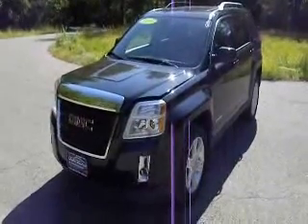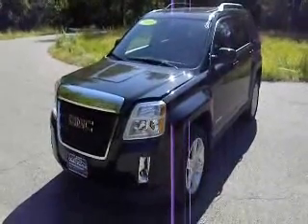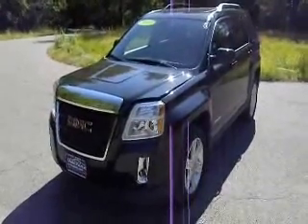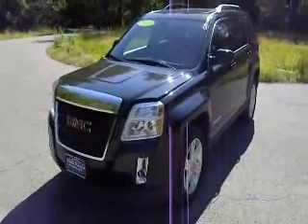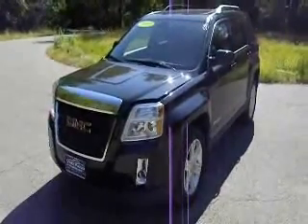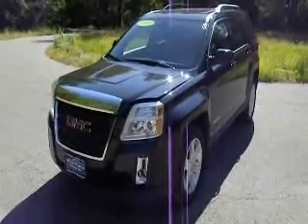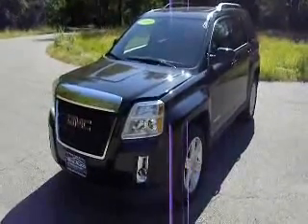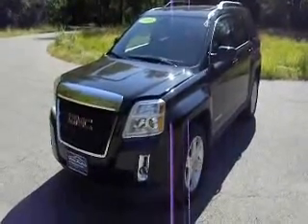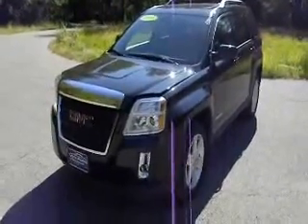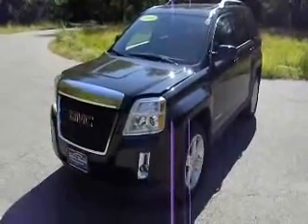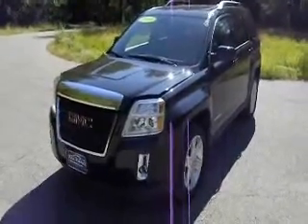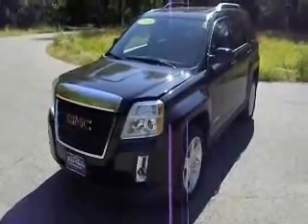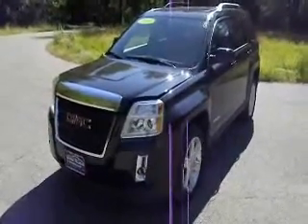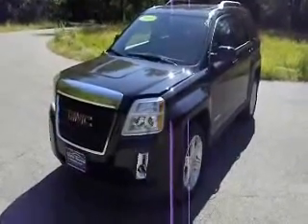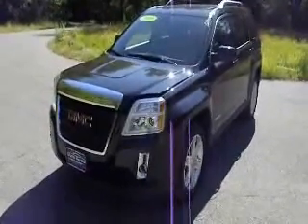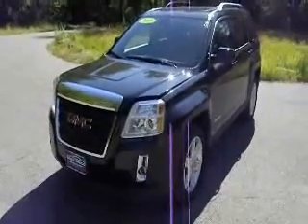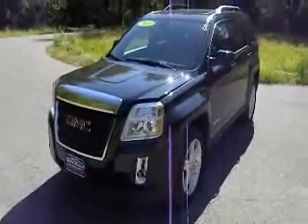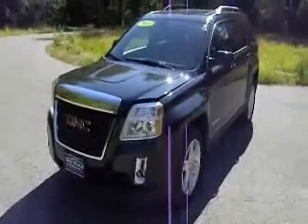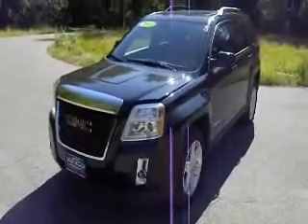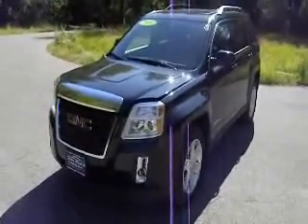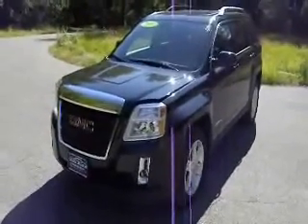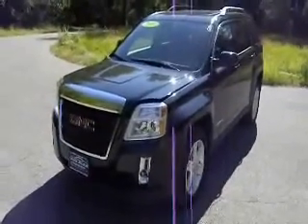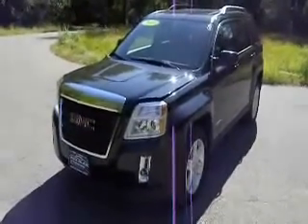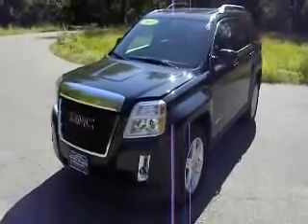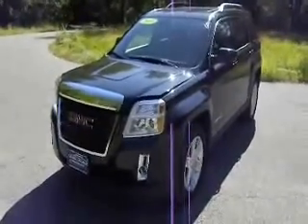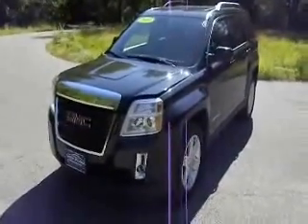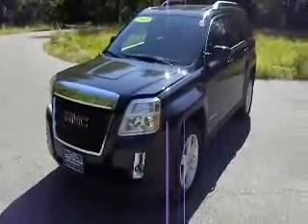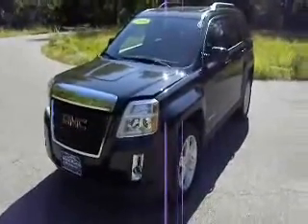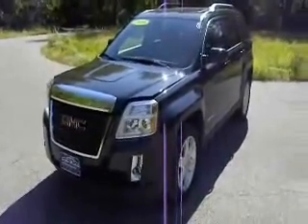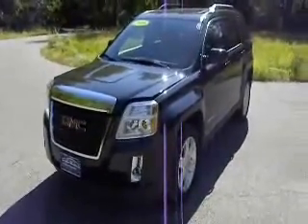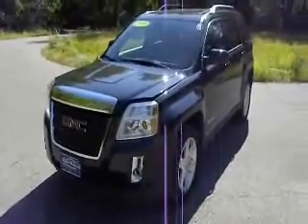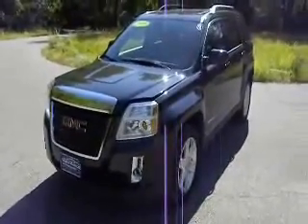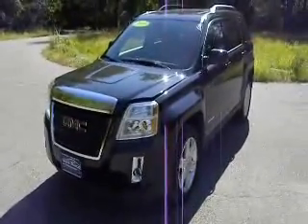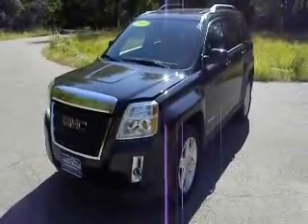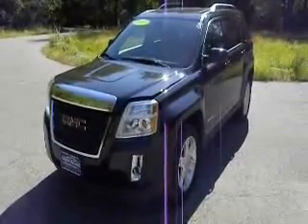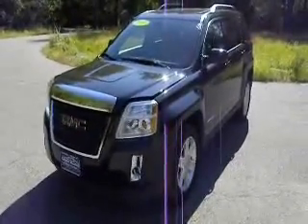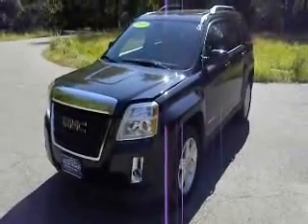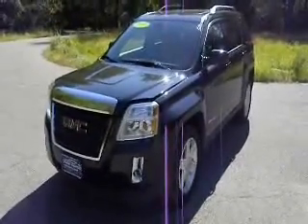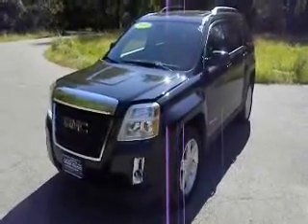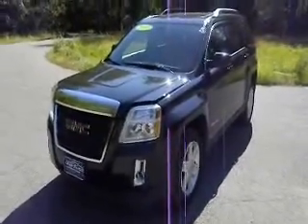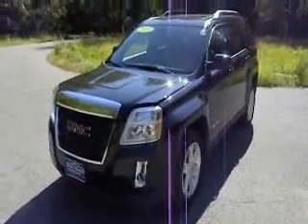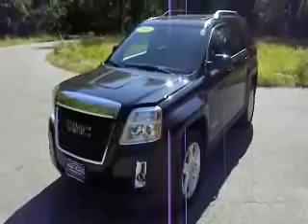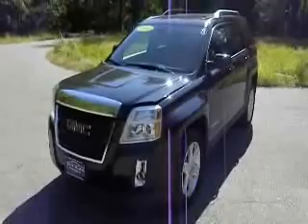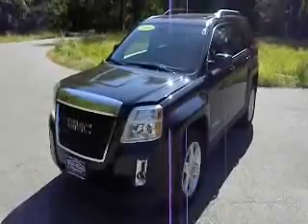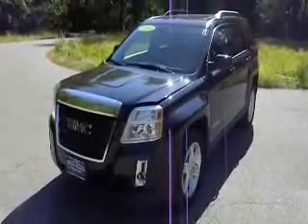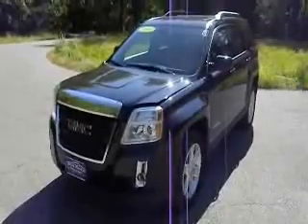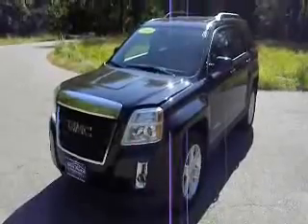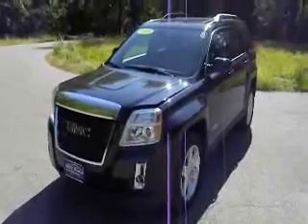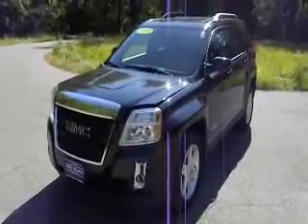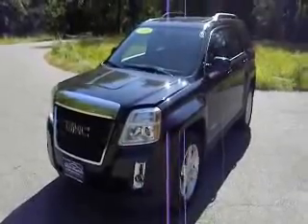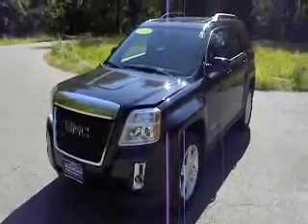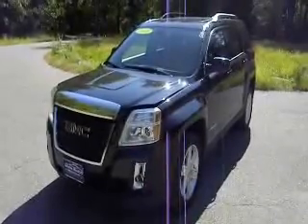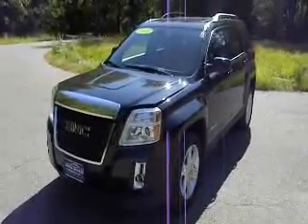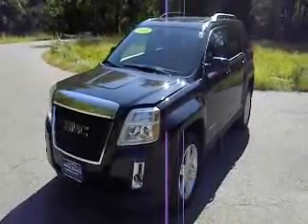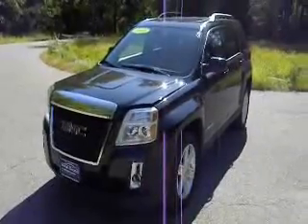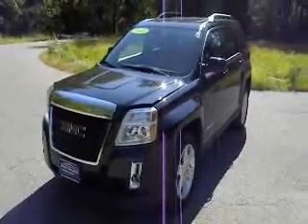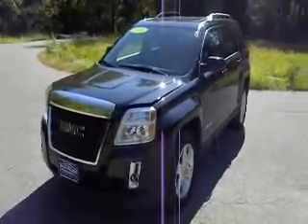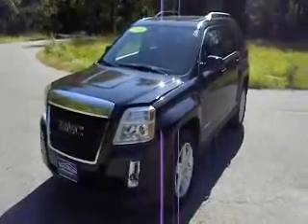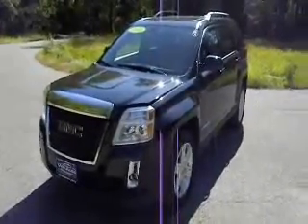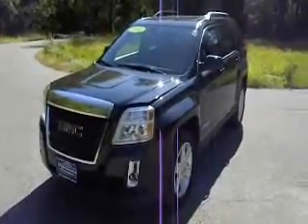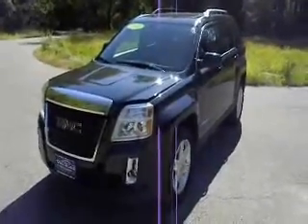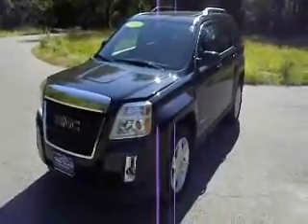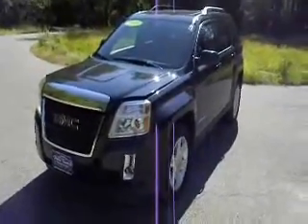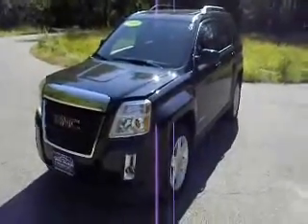How are you doing today? Welcome to Bill Vols Westchester, part of the Vols Auto Group. Today we're going to show you a 2010 GMC Terrain.